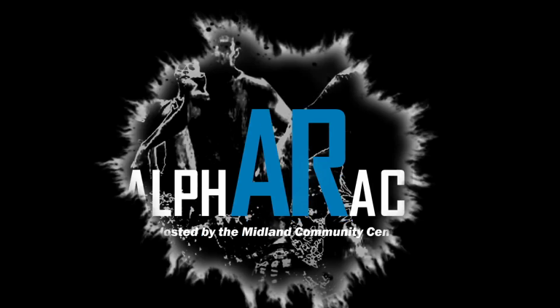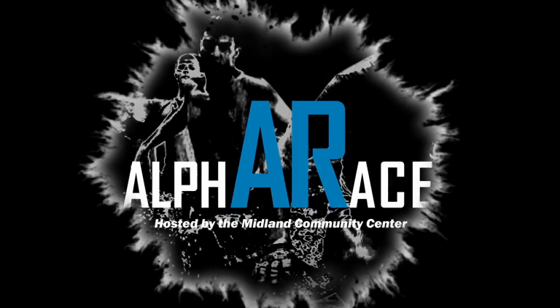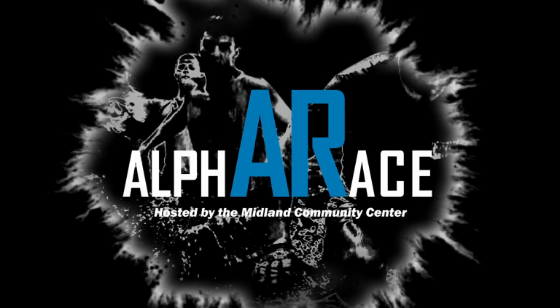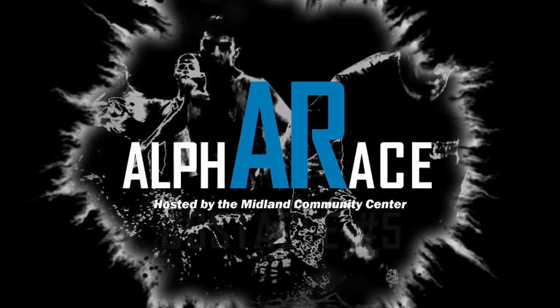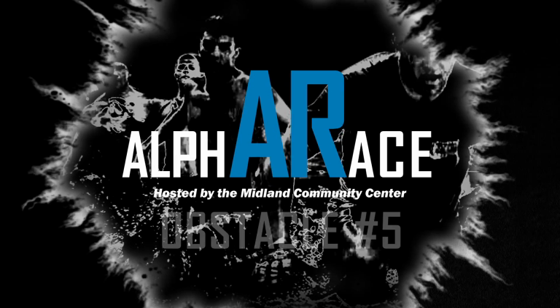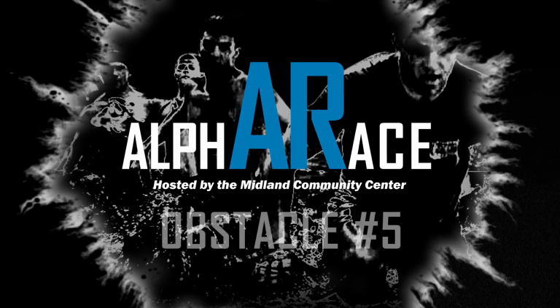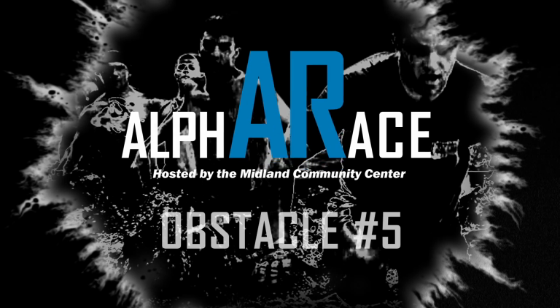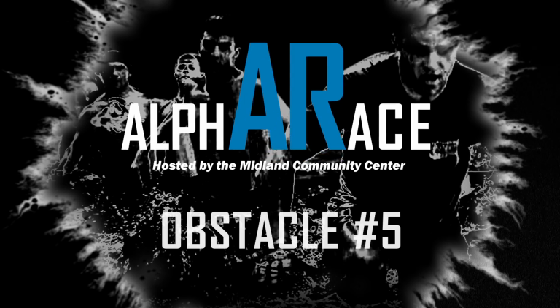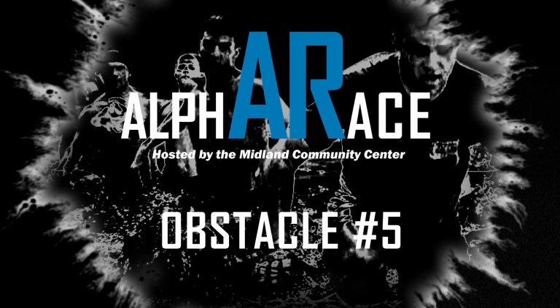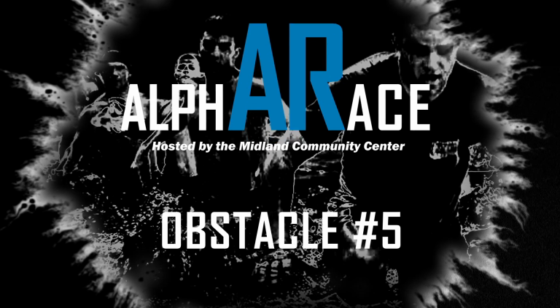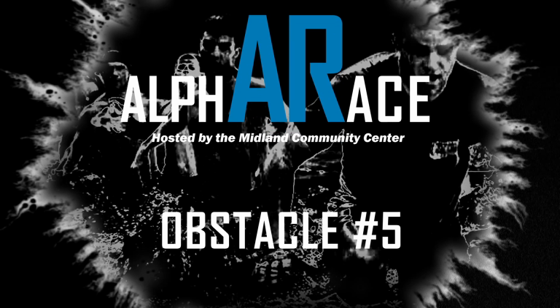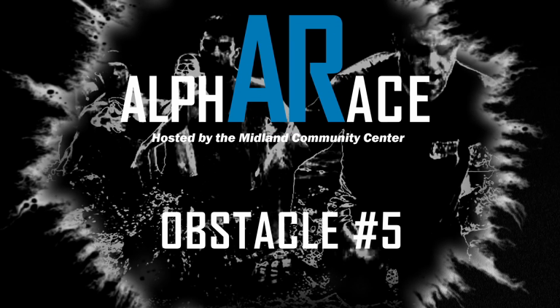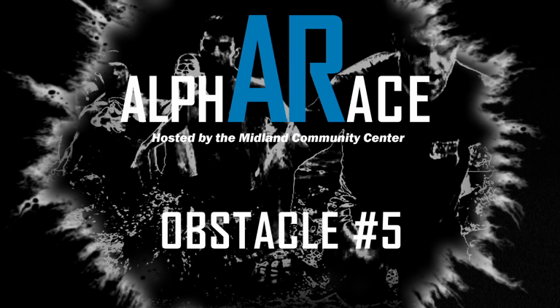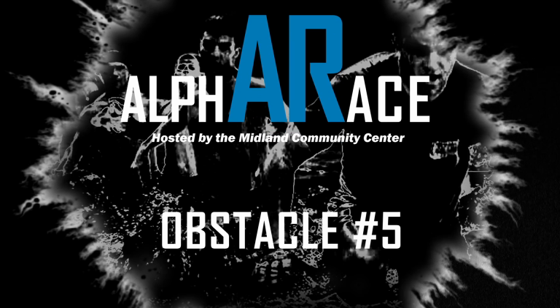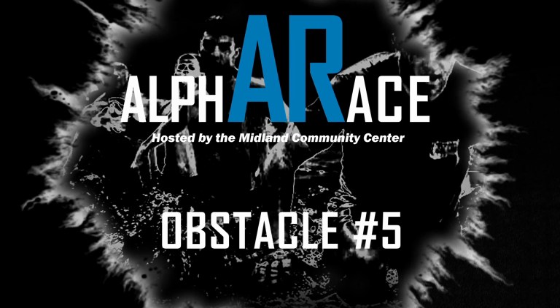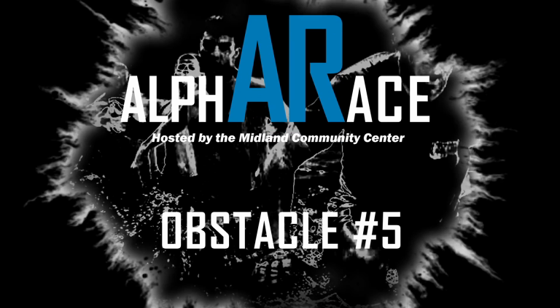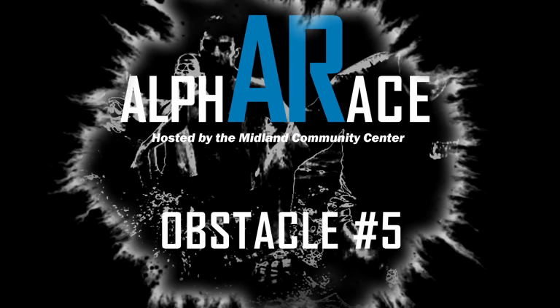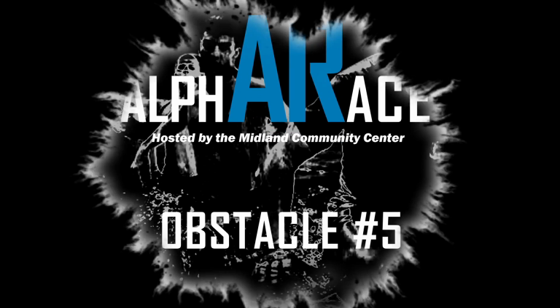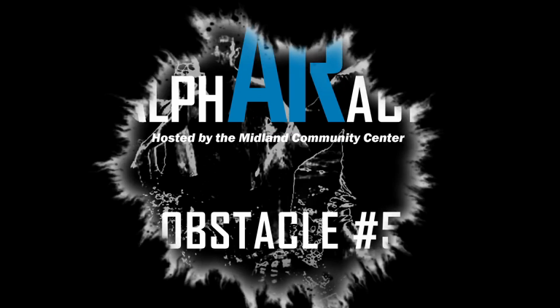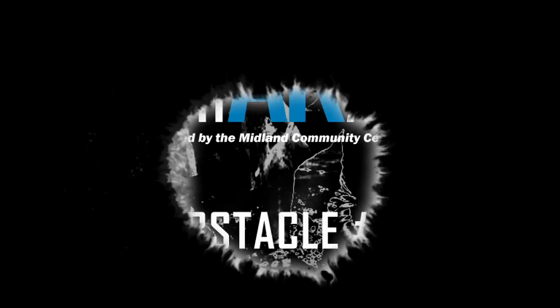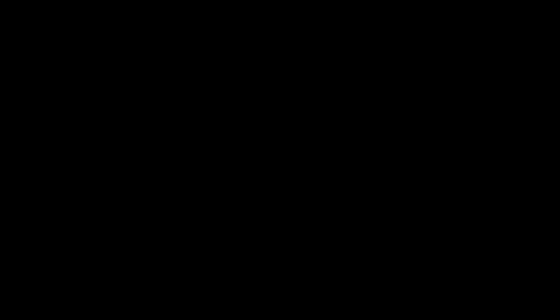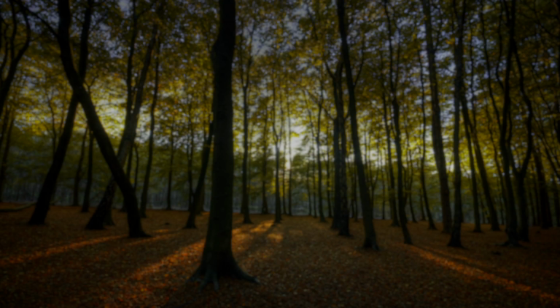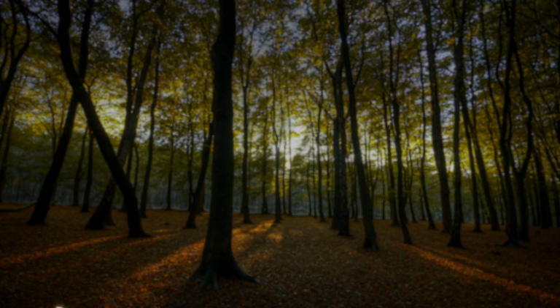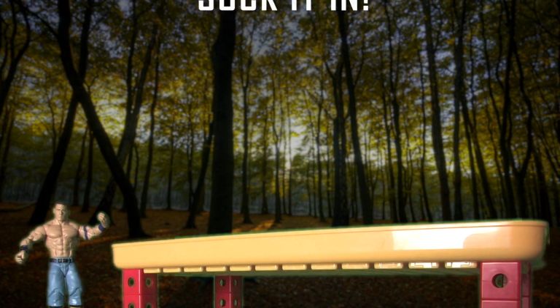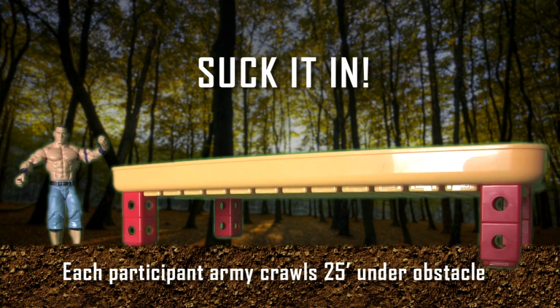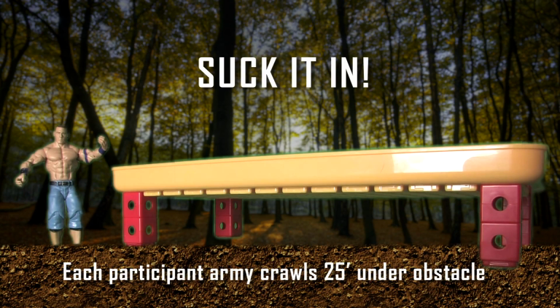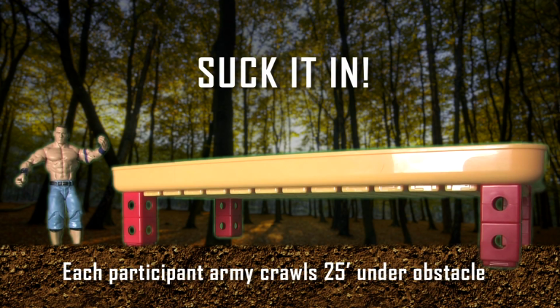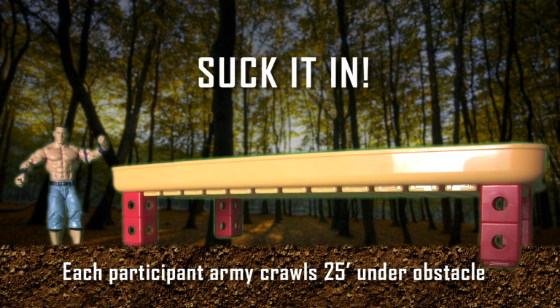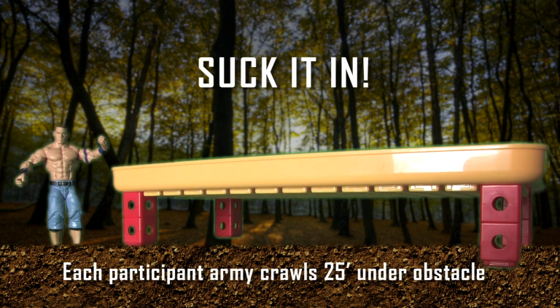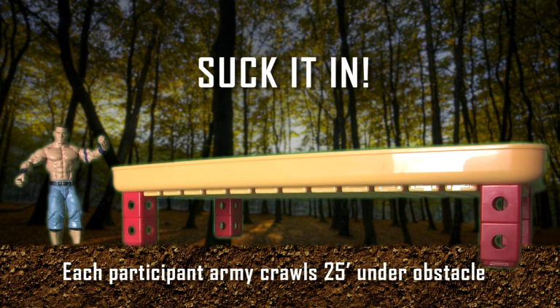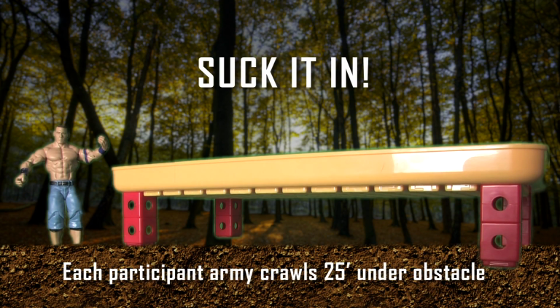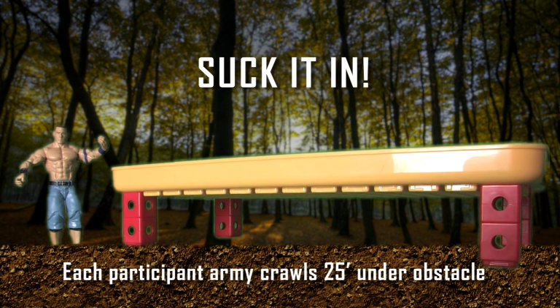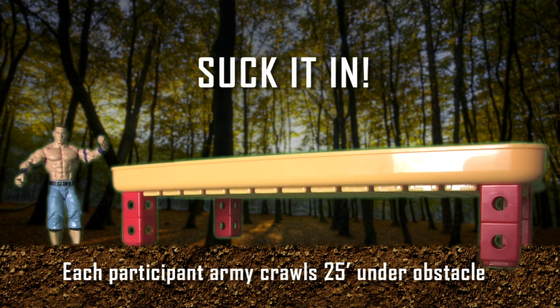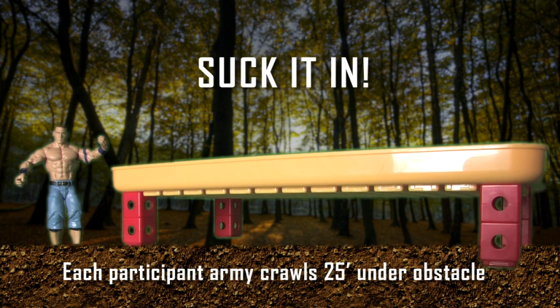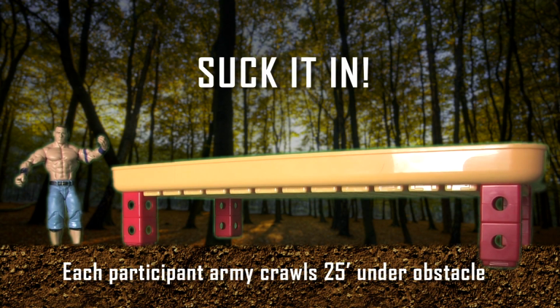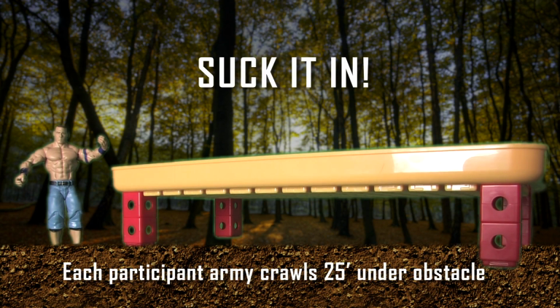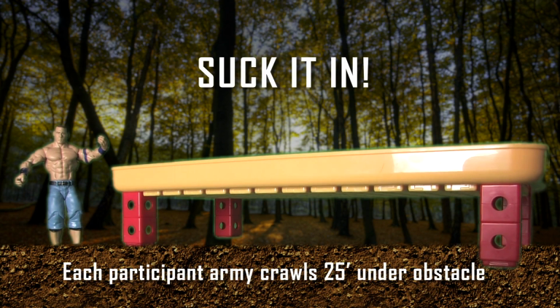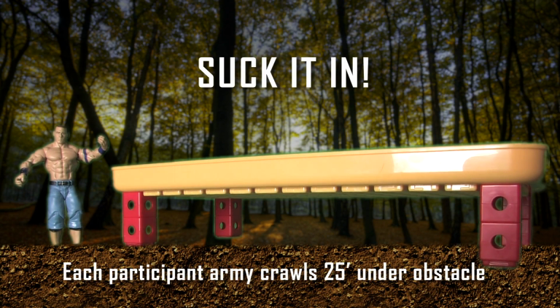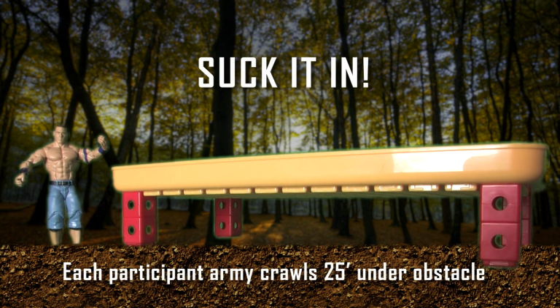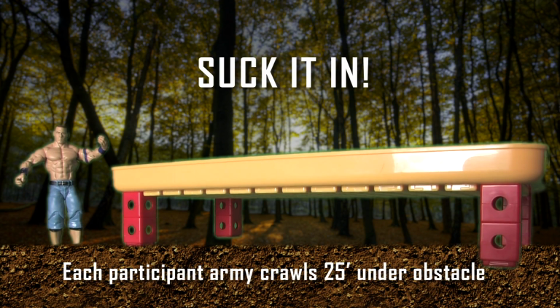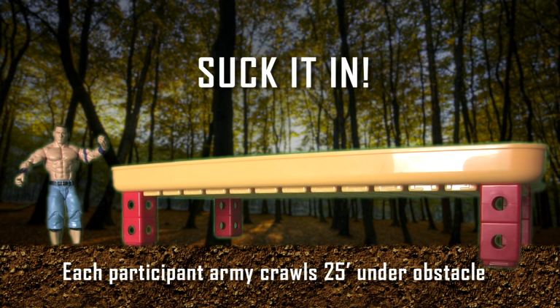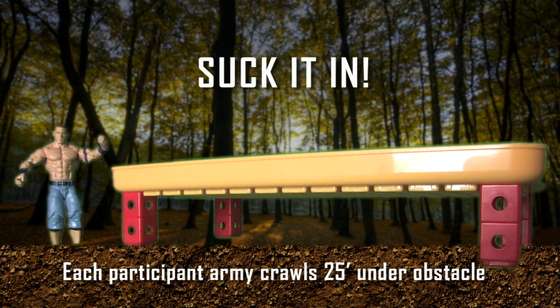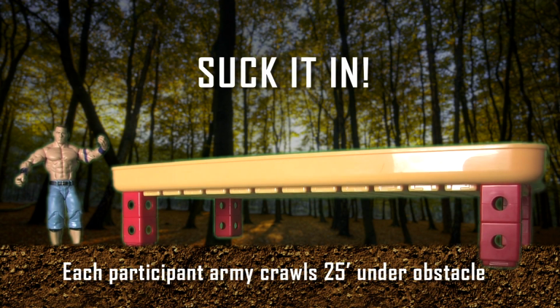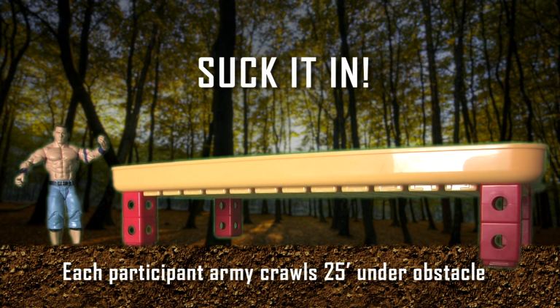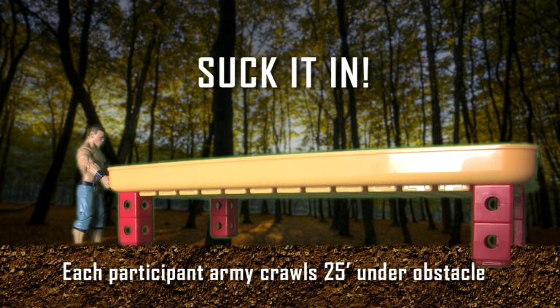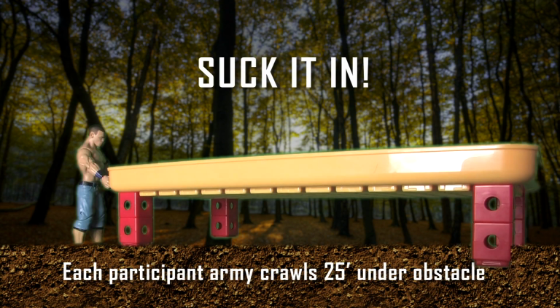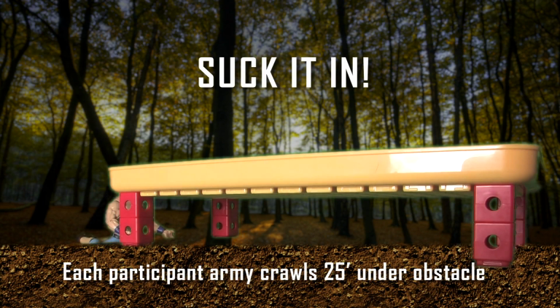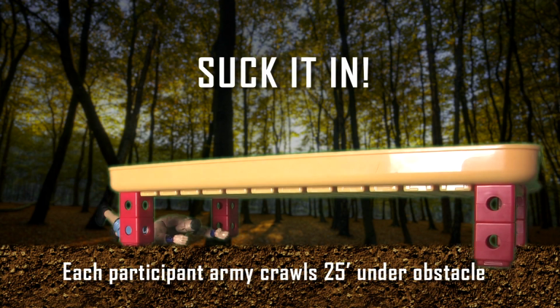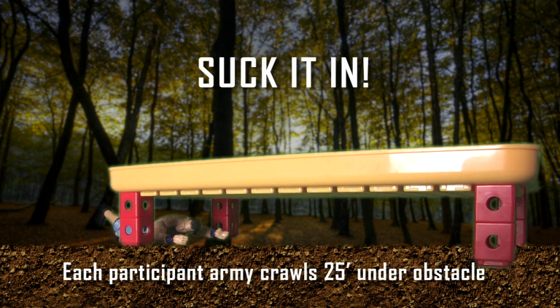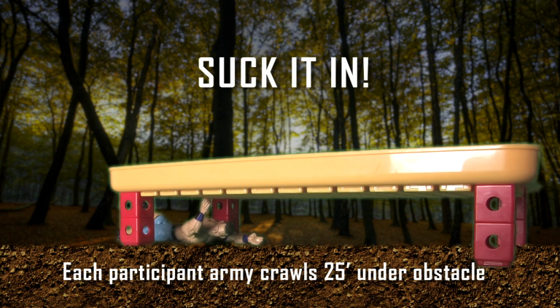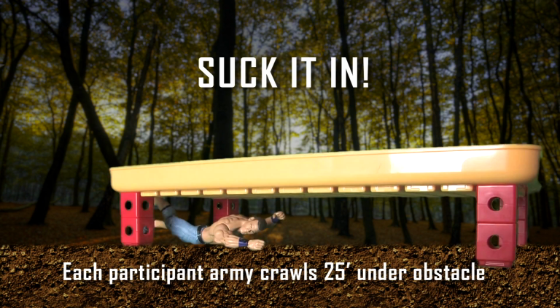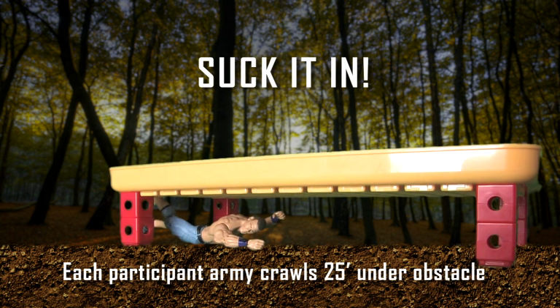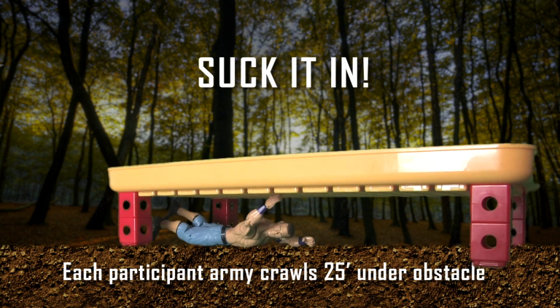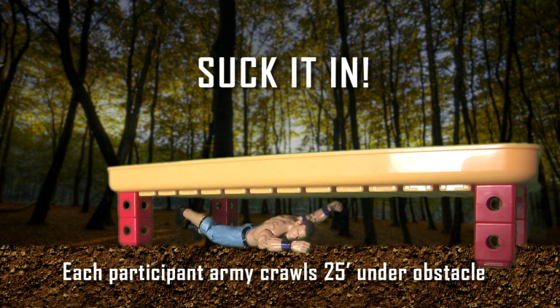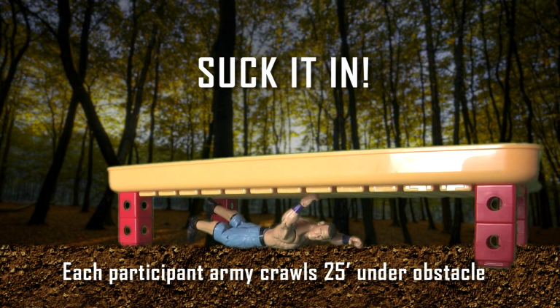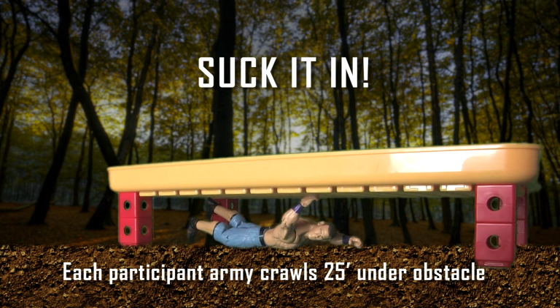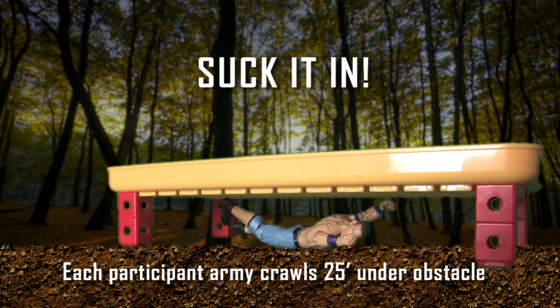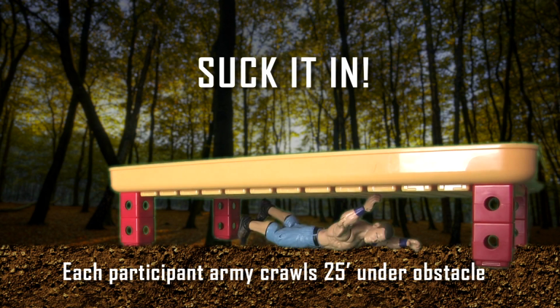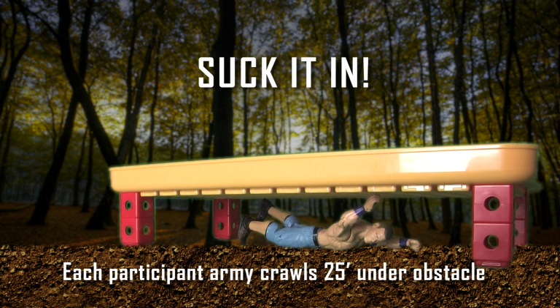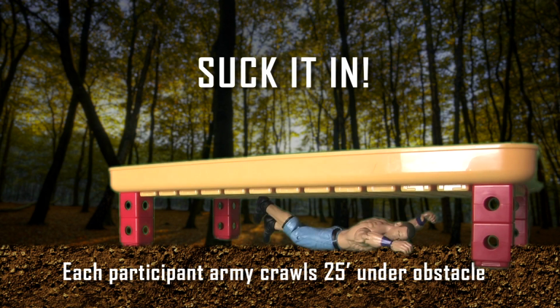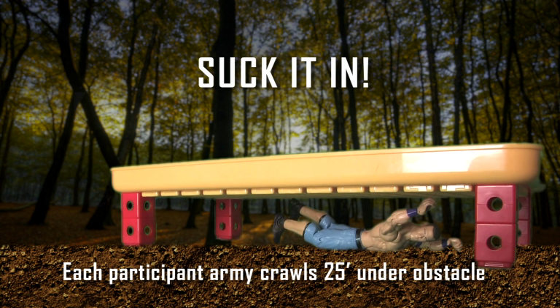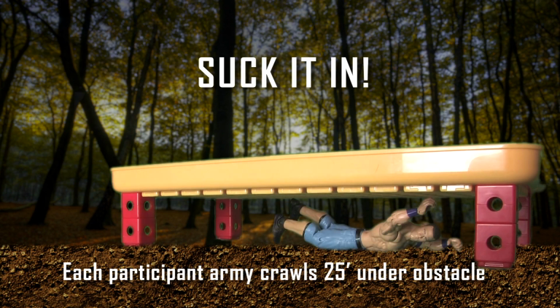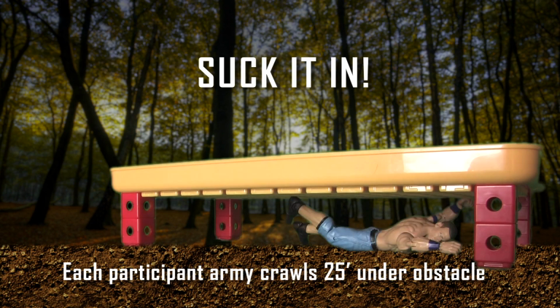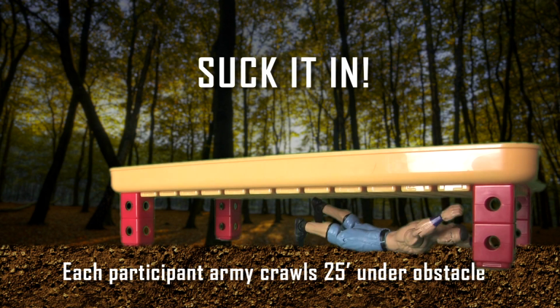Obstacle five: suck it in. Each participant arm crawls at least 25 feet. You're finally going to get dirty.